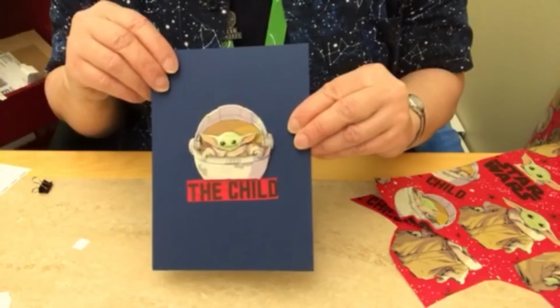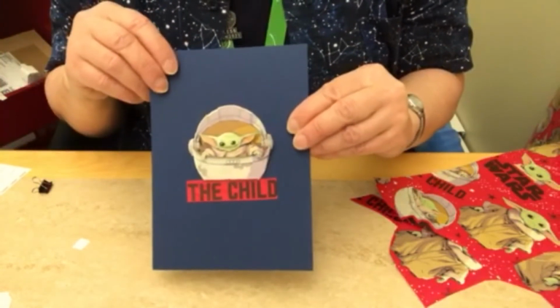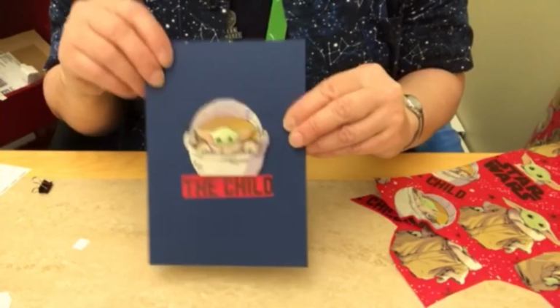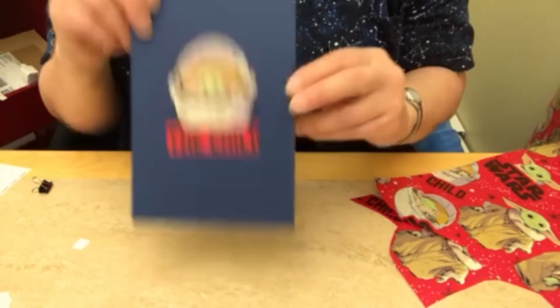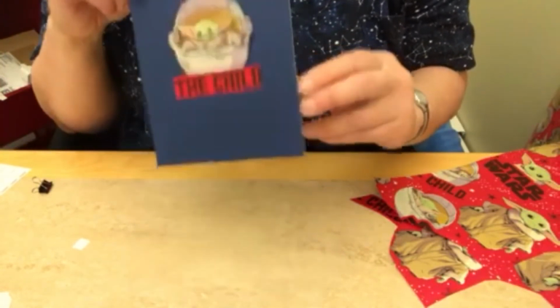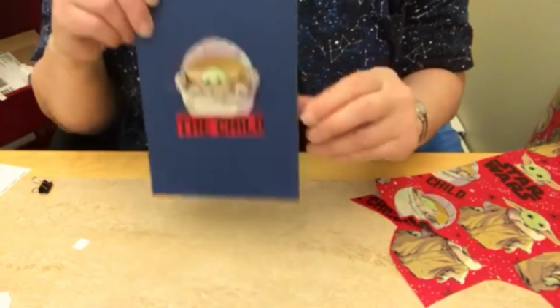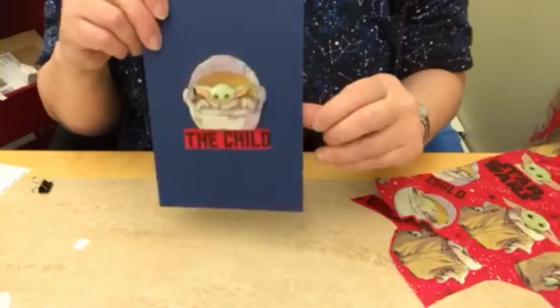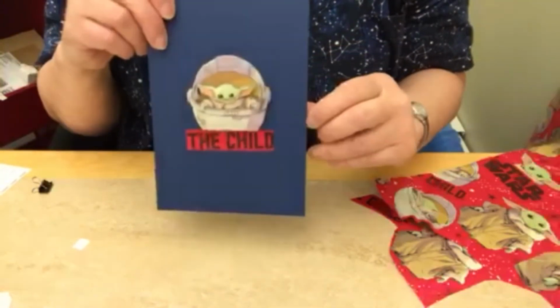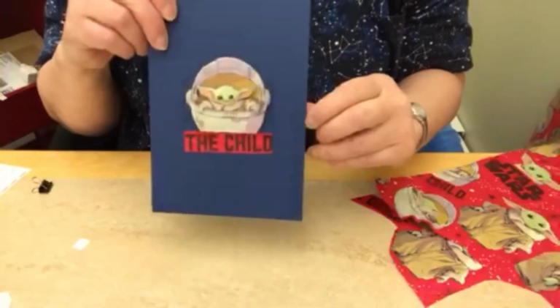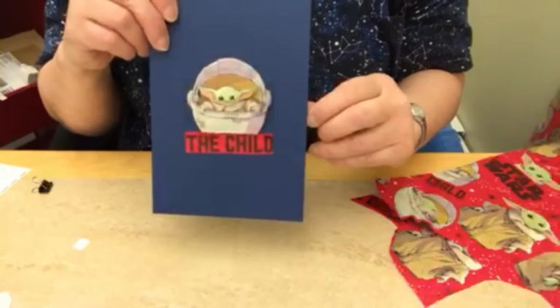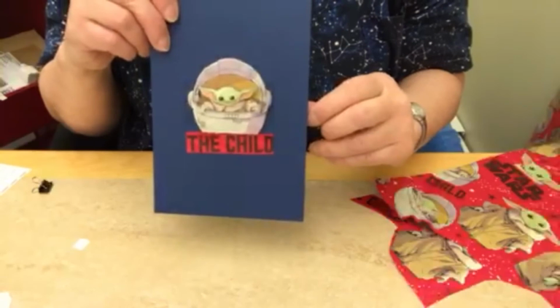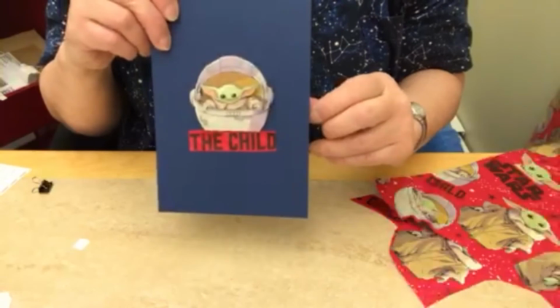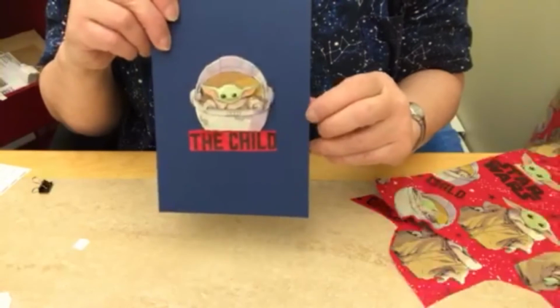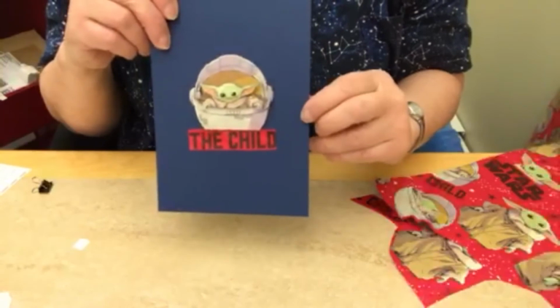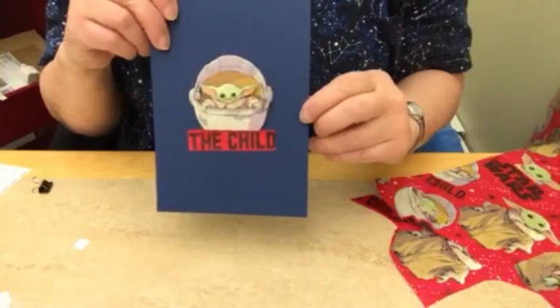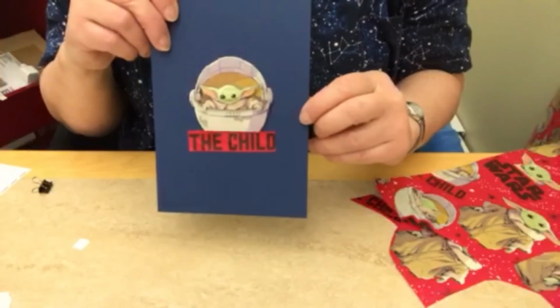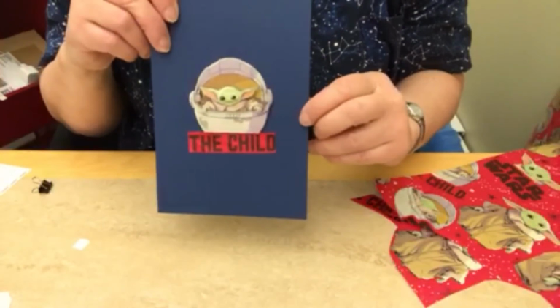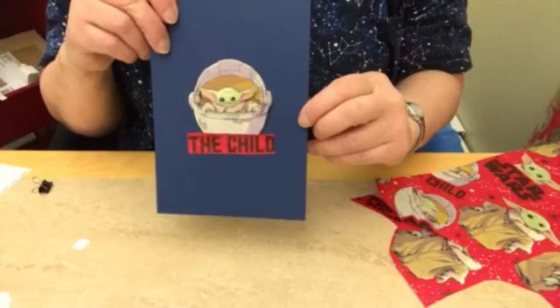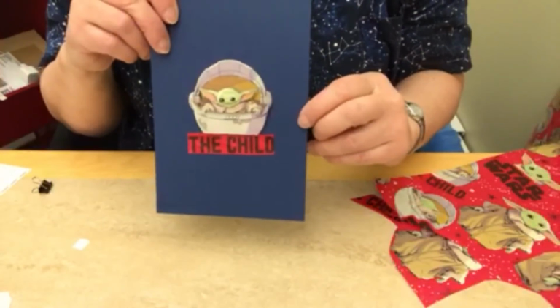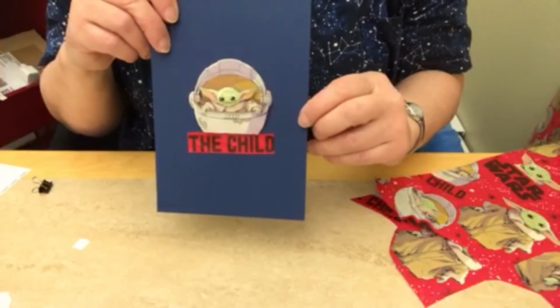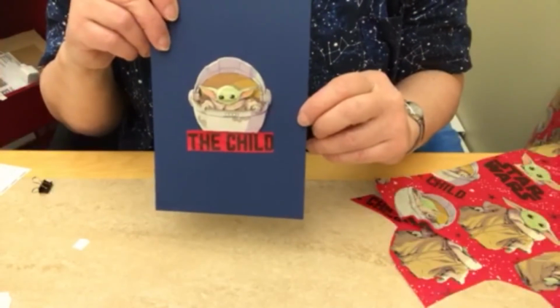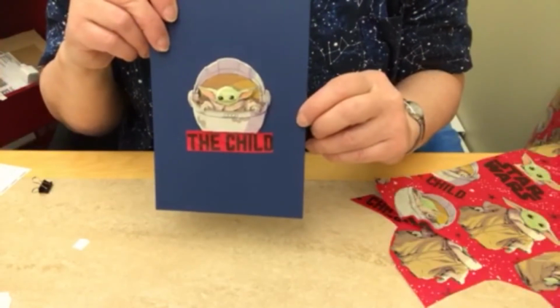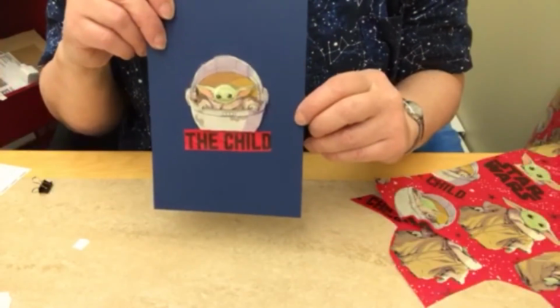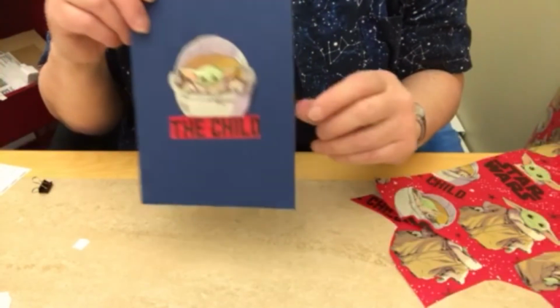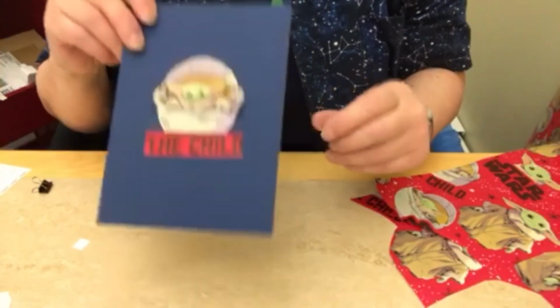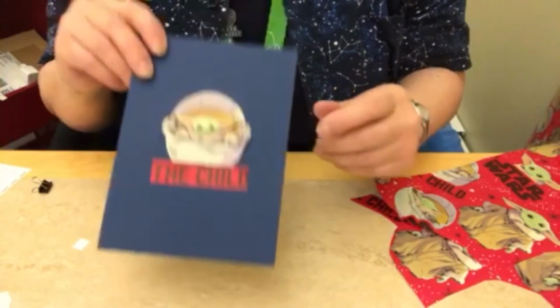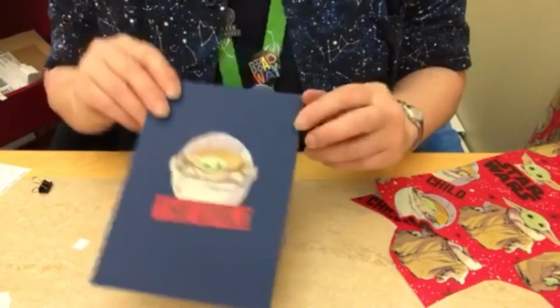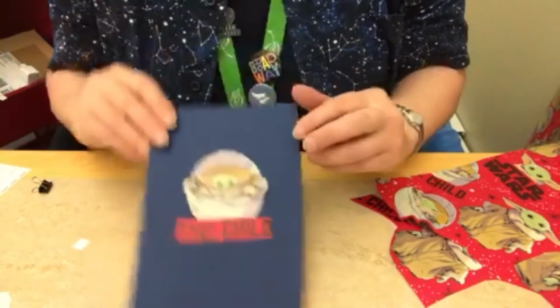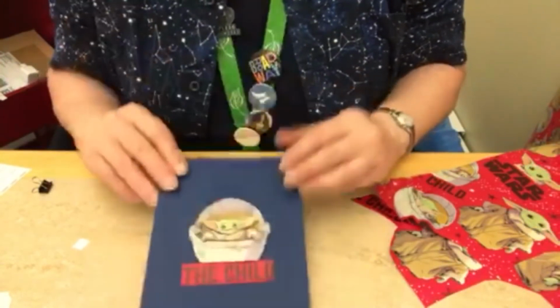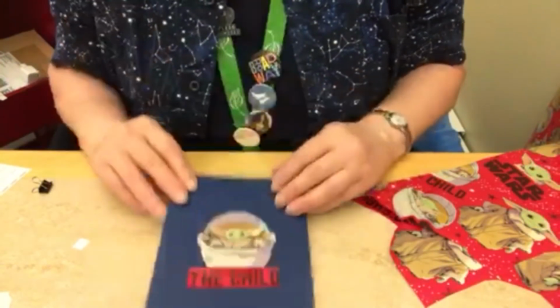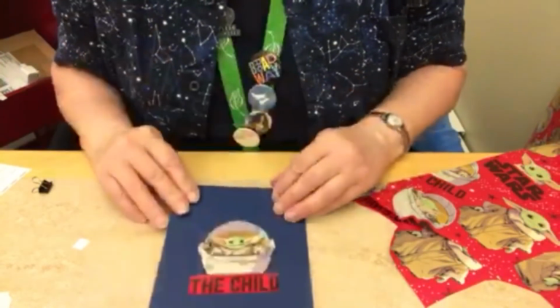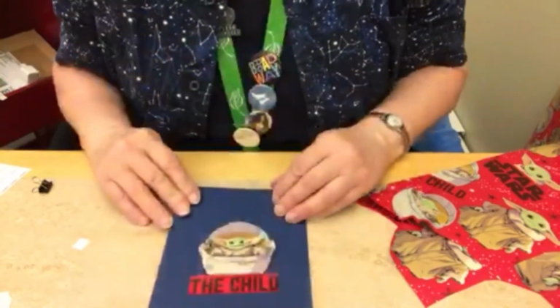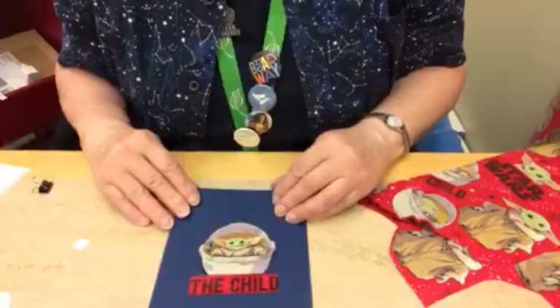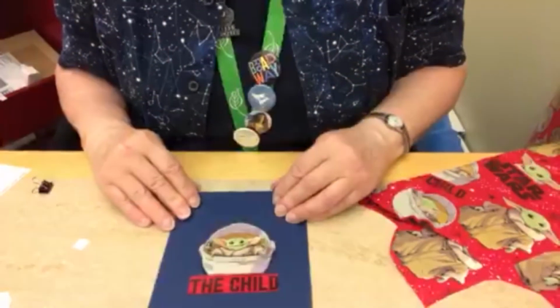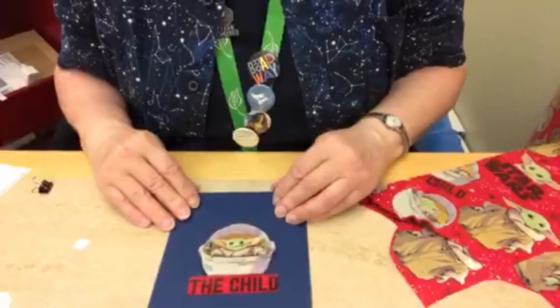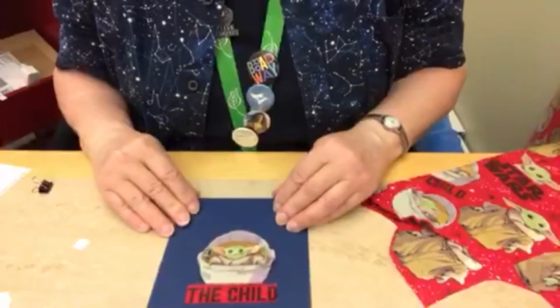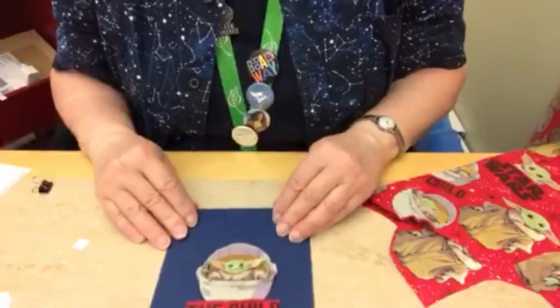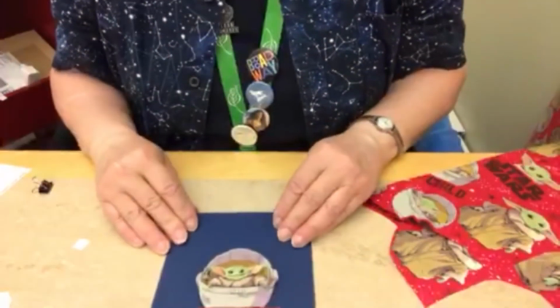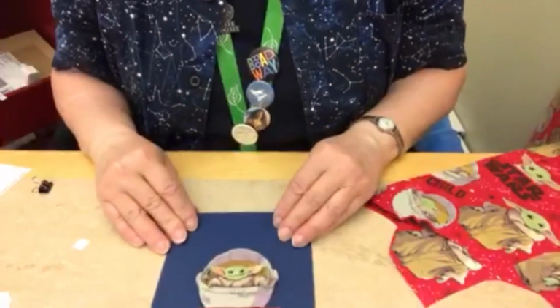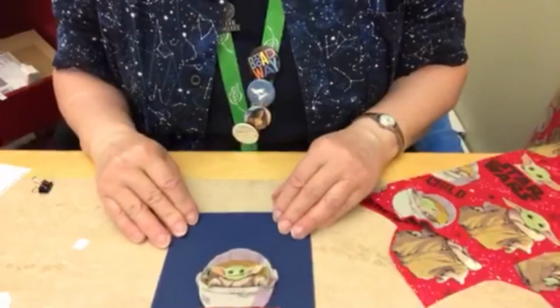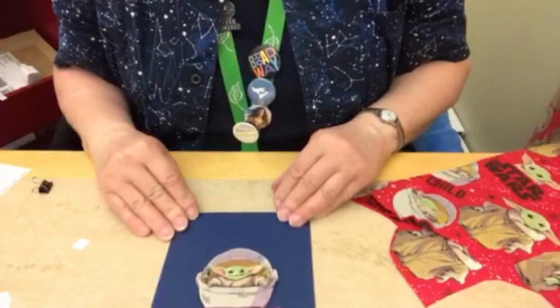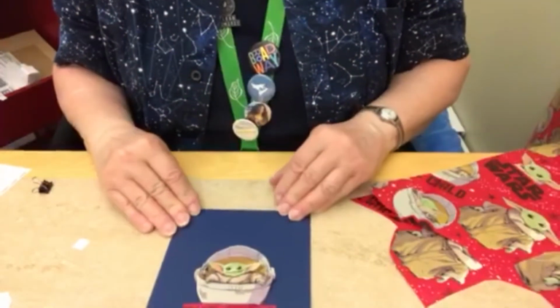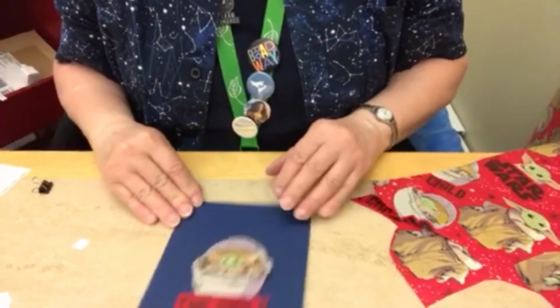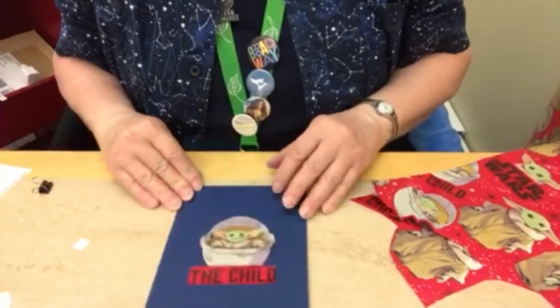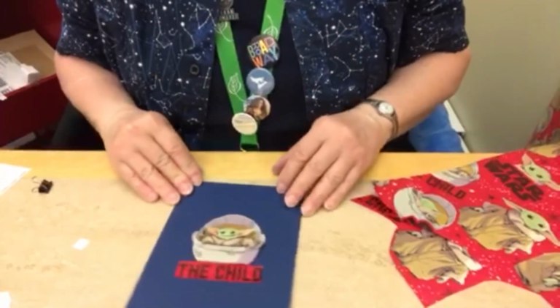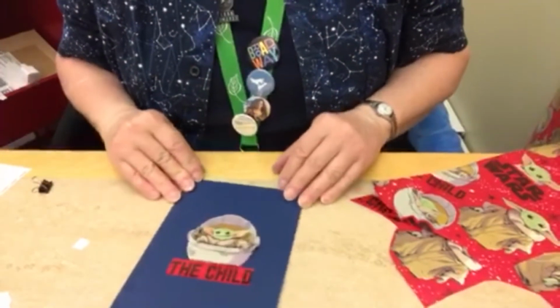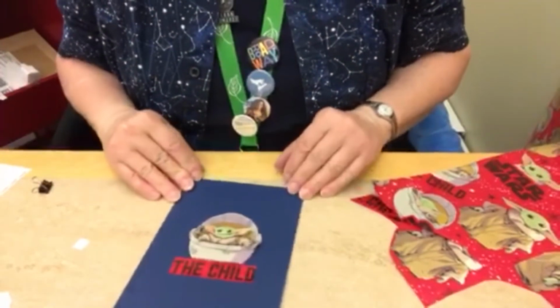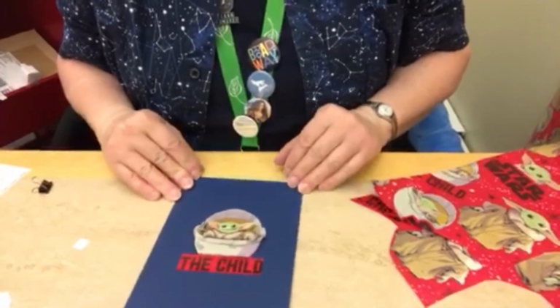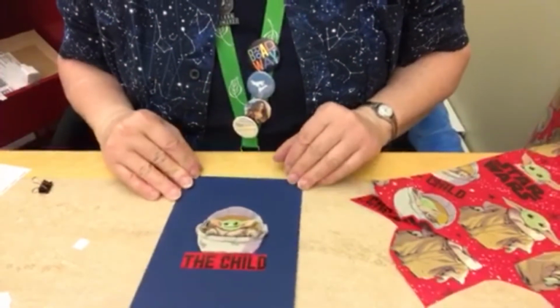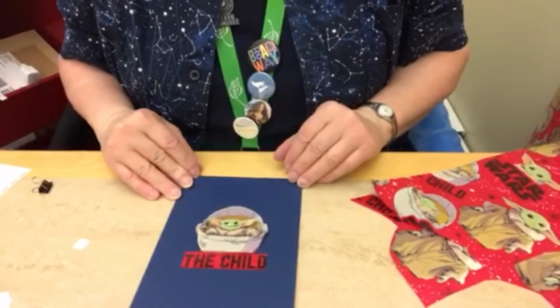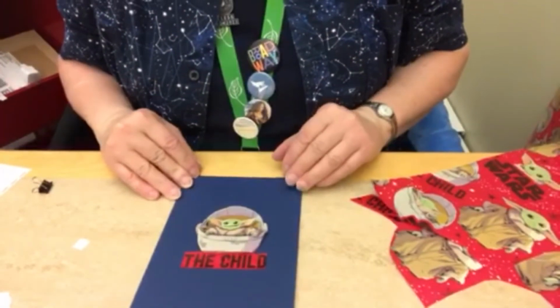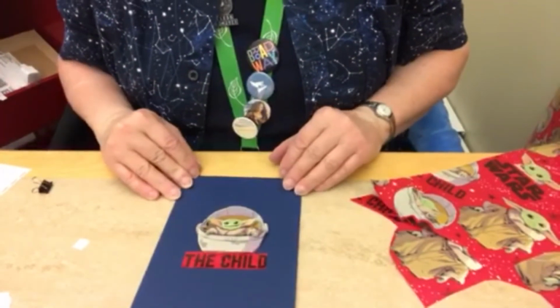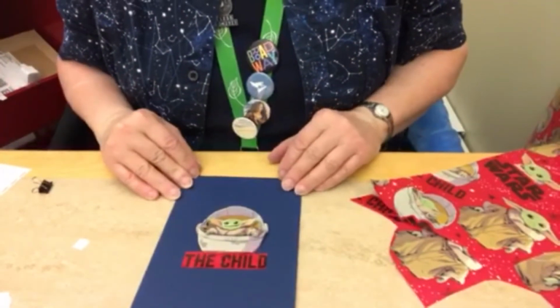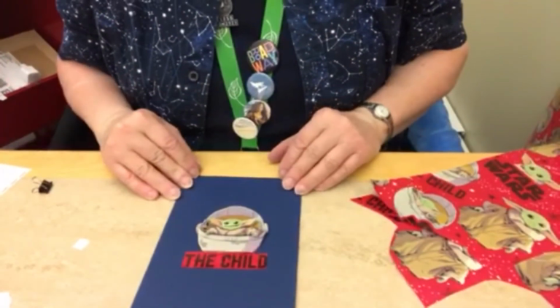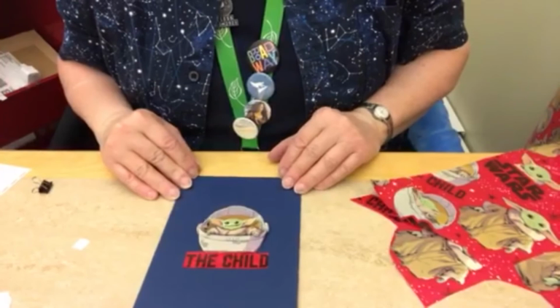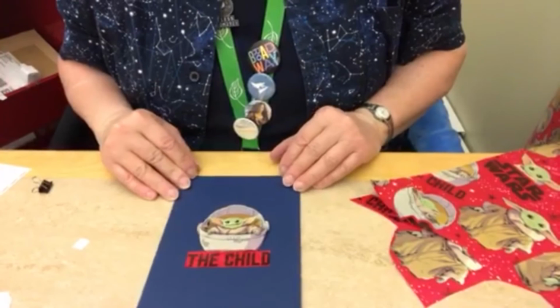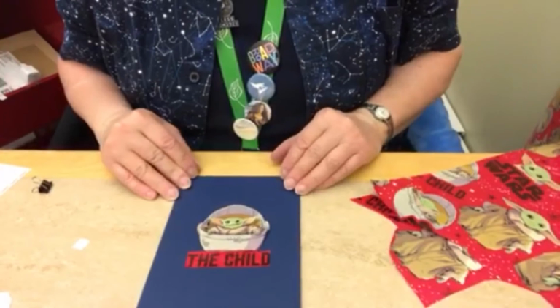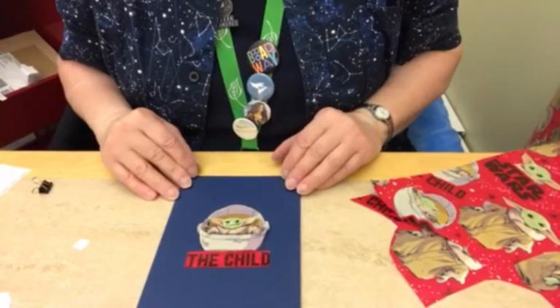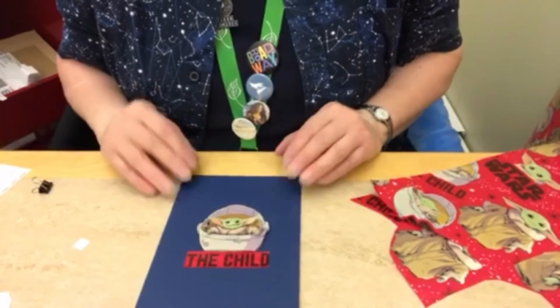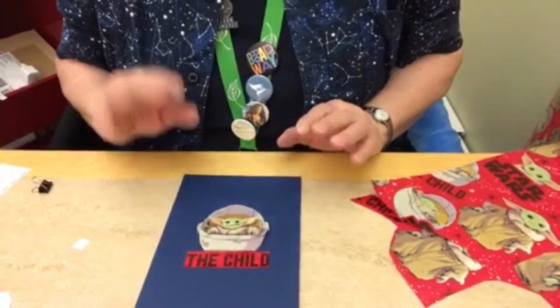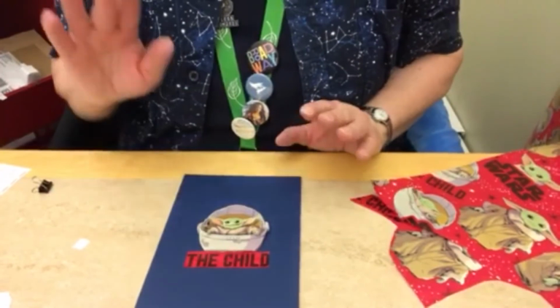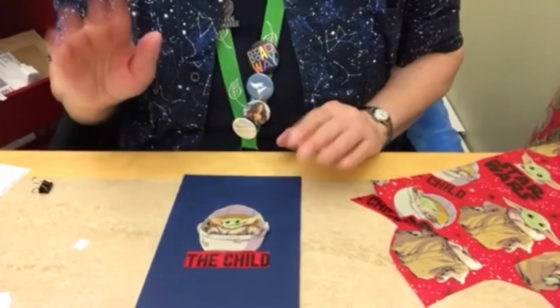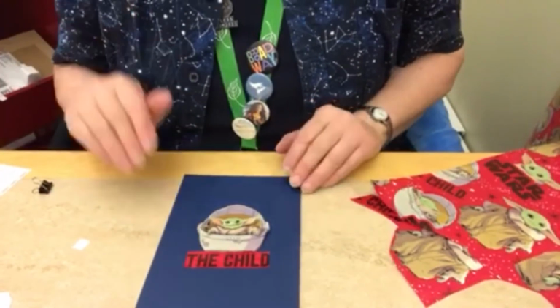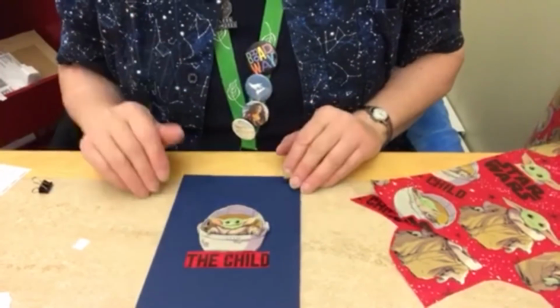I hope you have fun with this and enjoy. We will see you next time. Bye-bye!